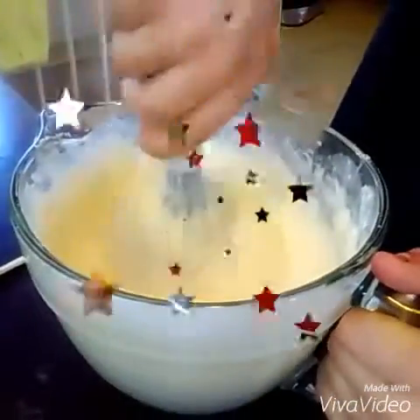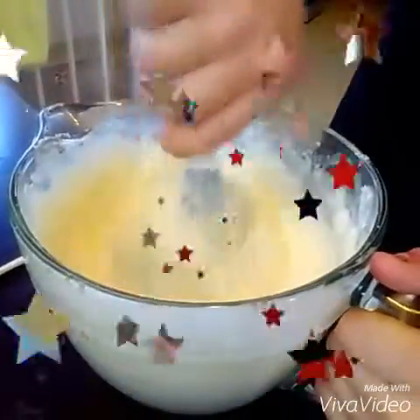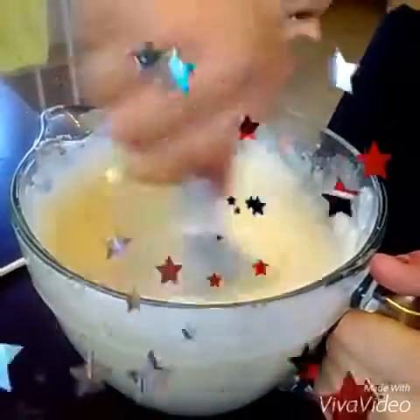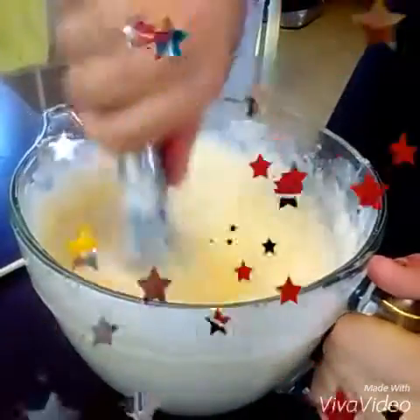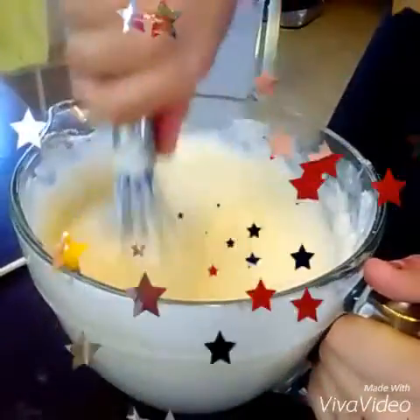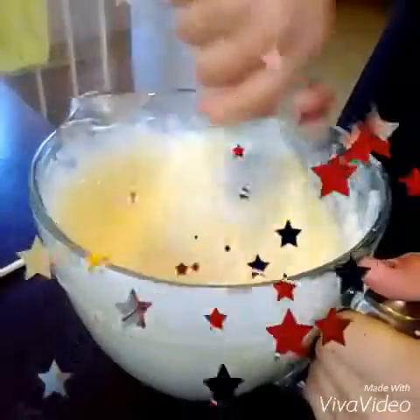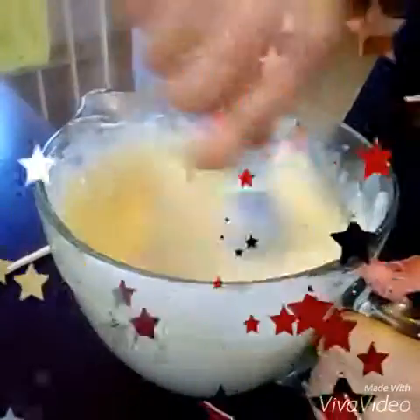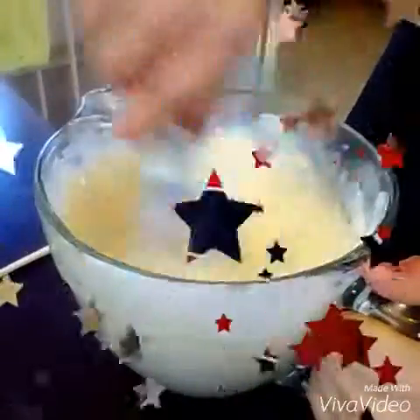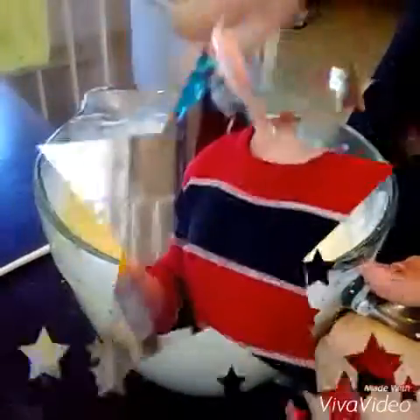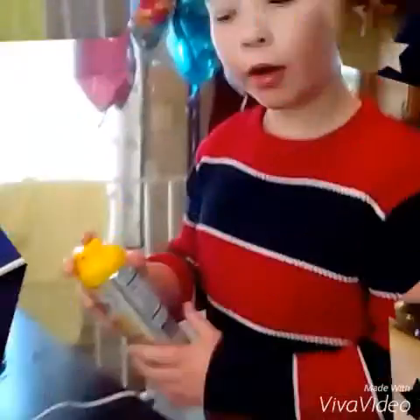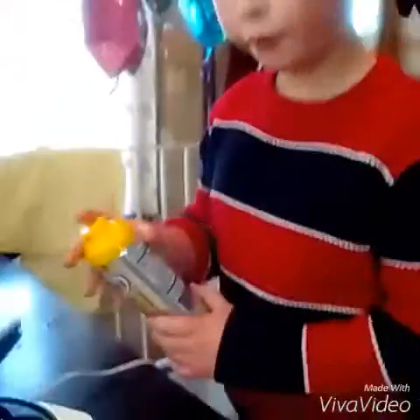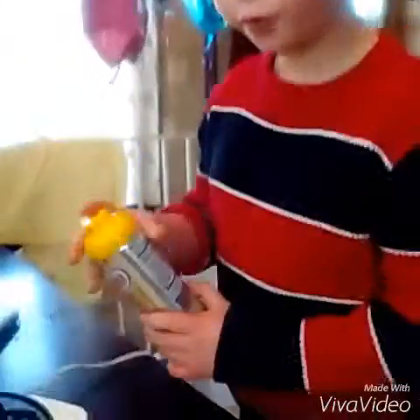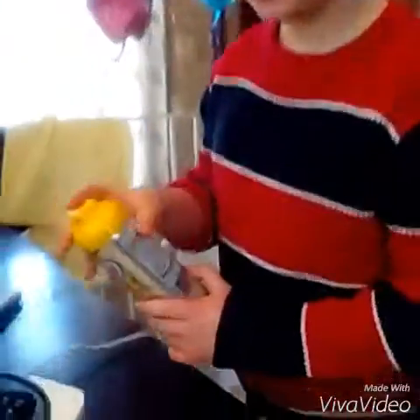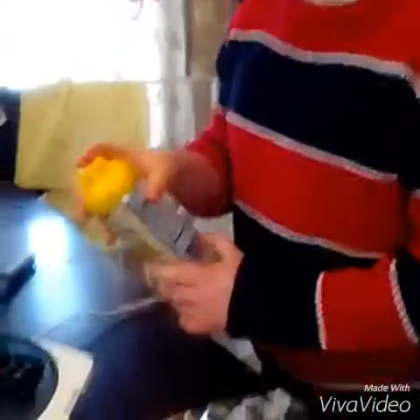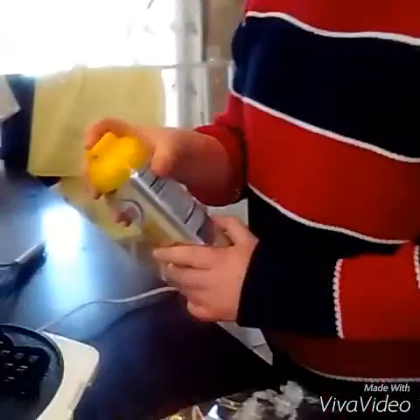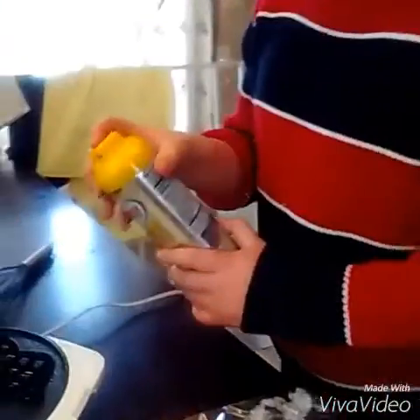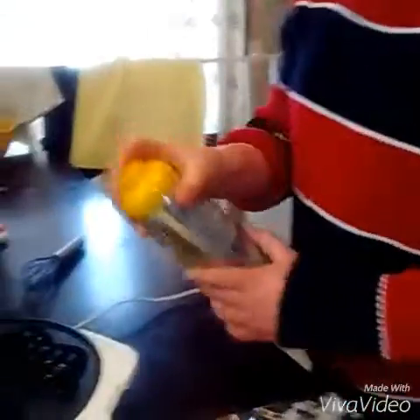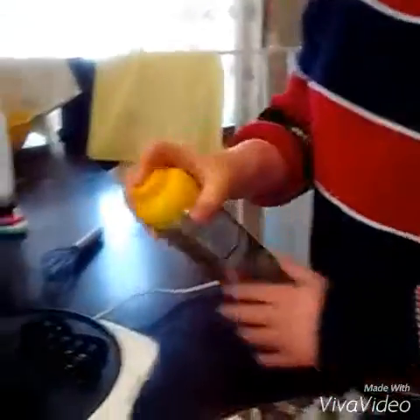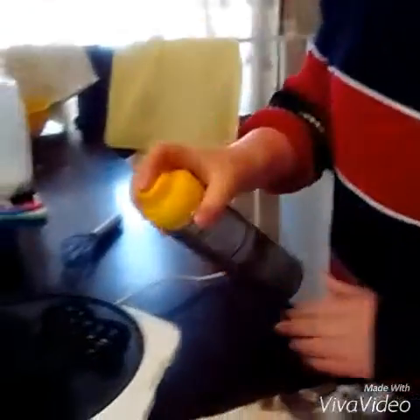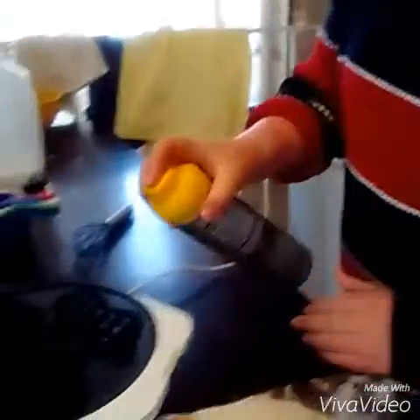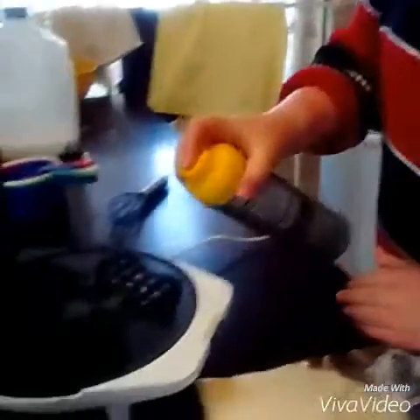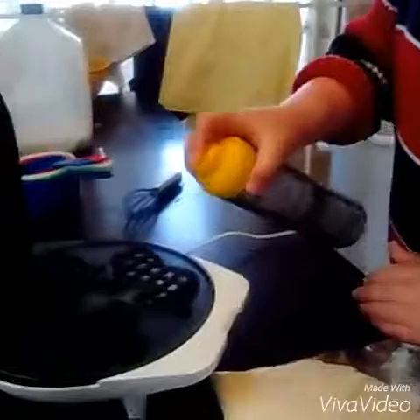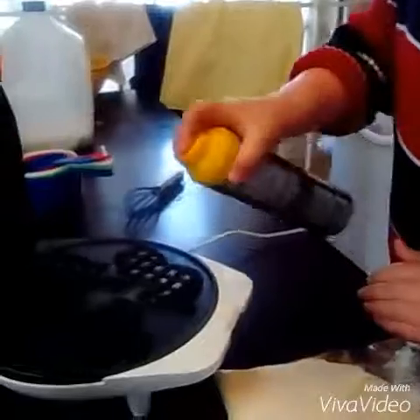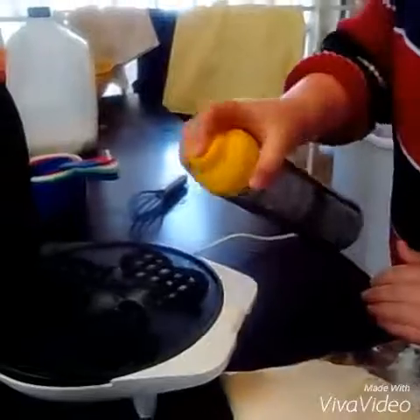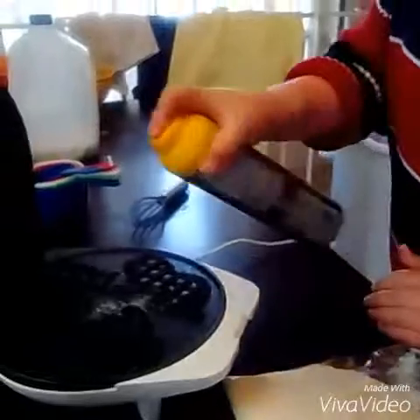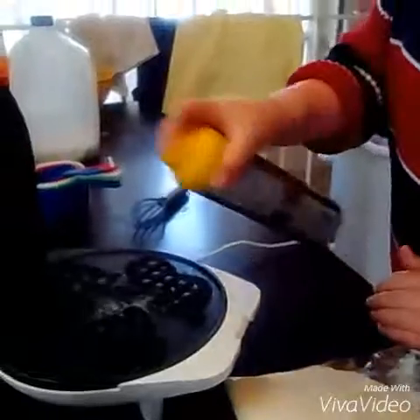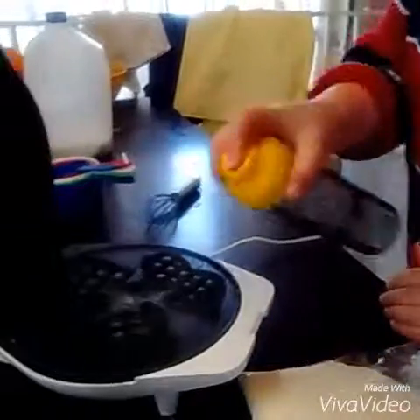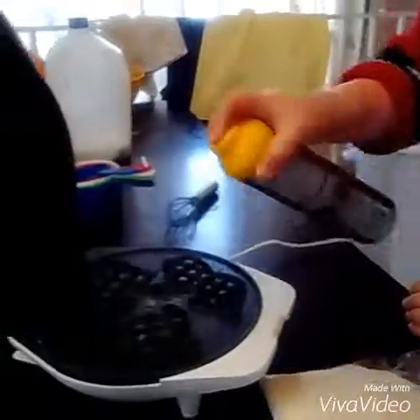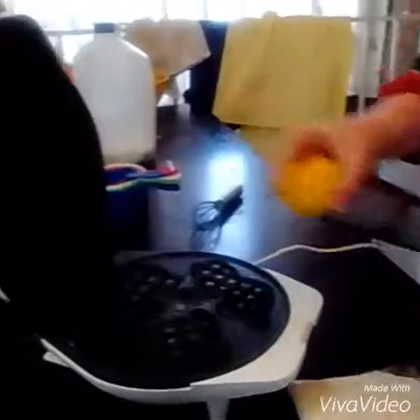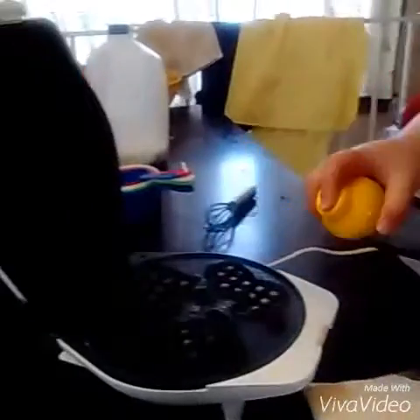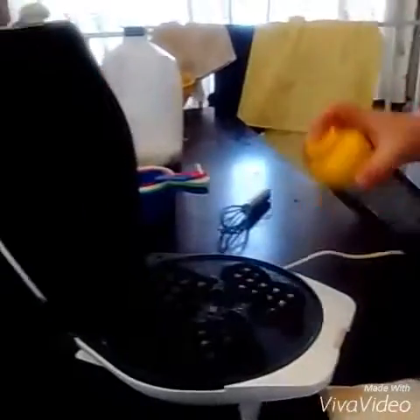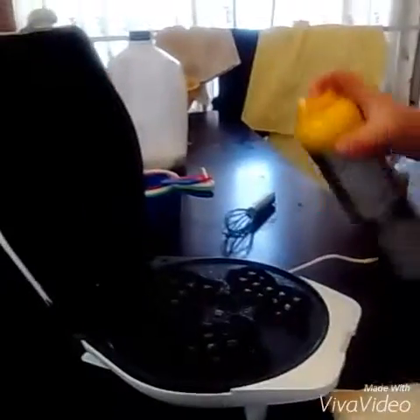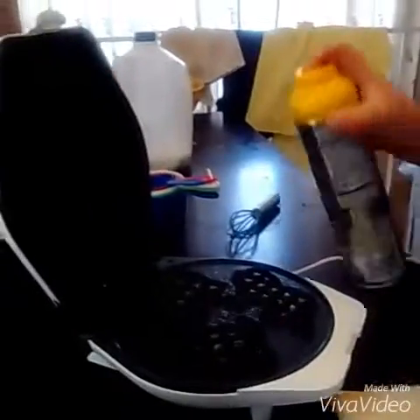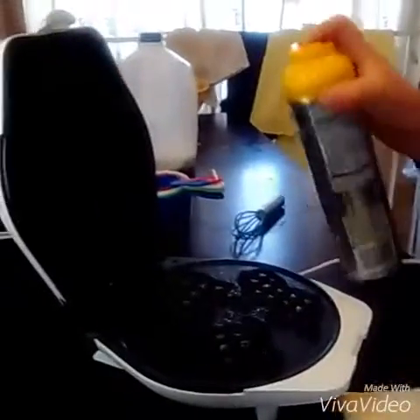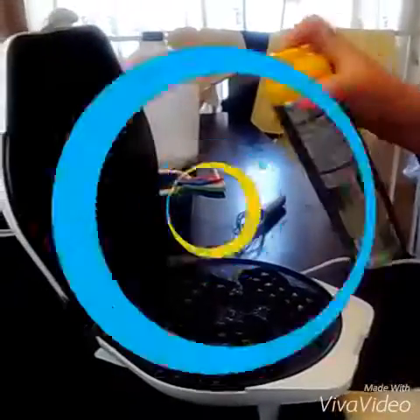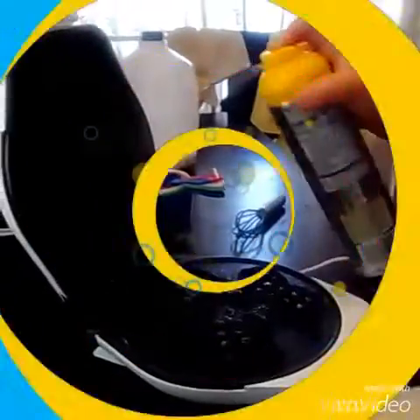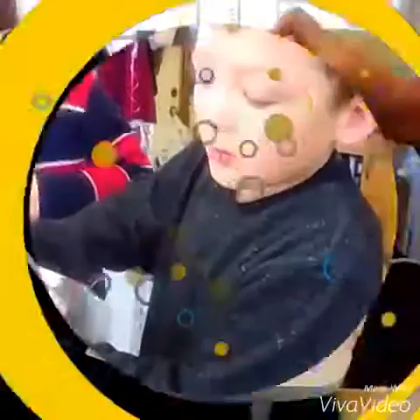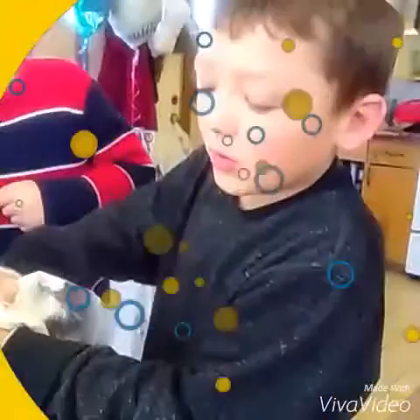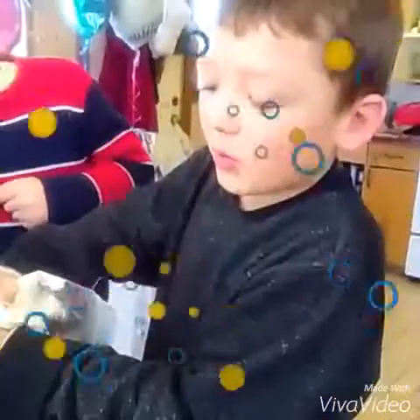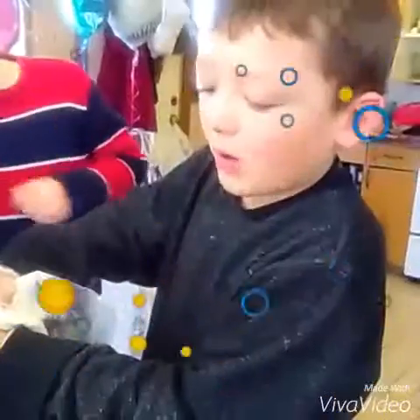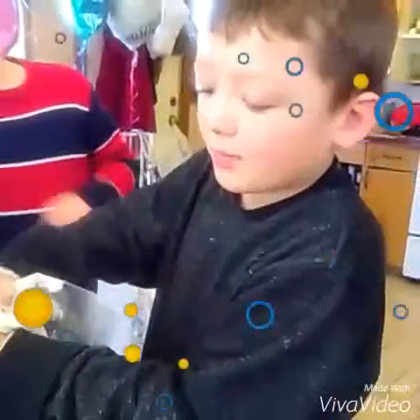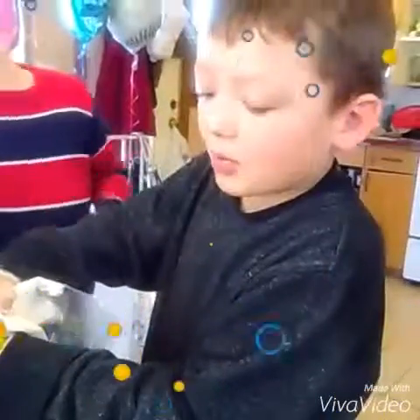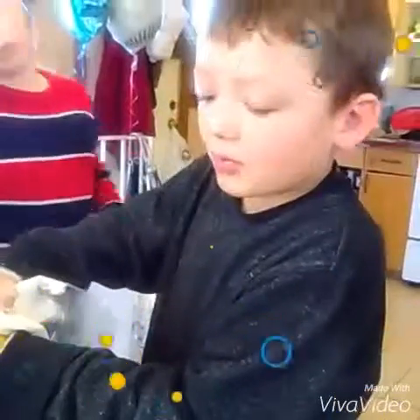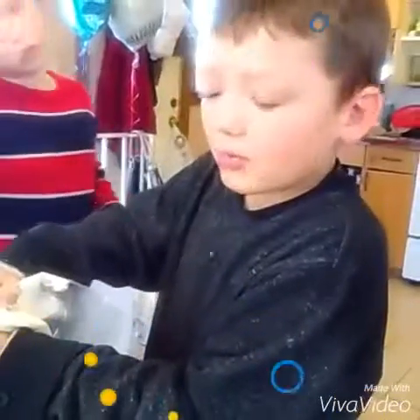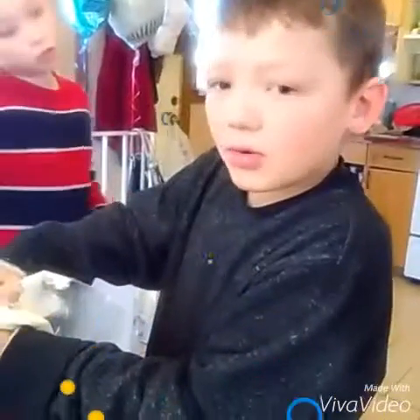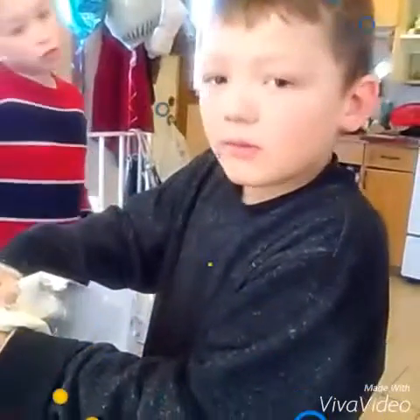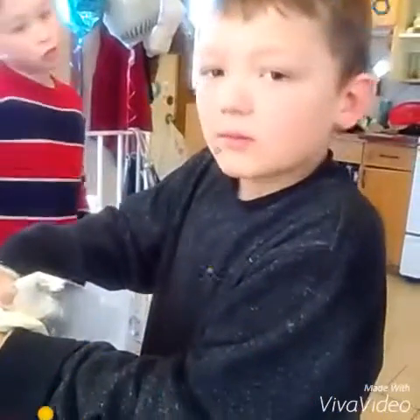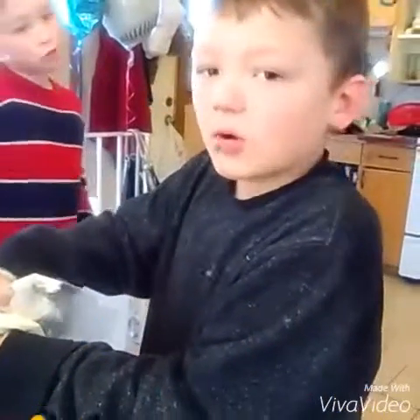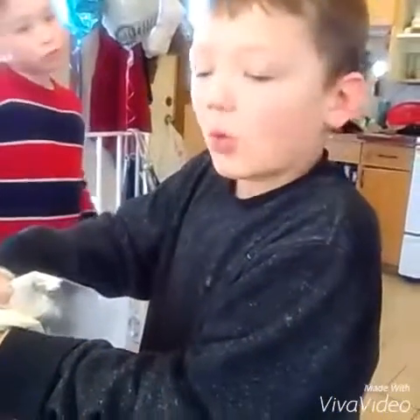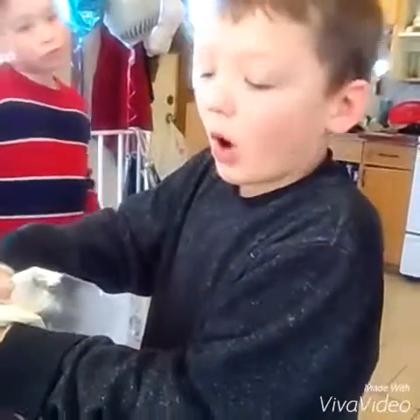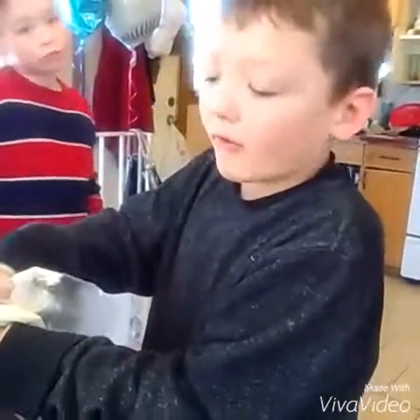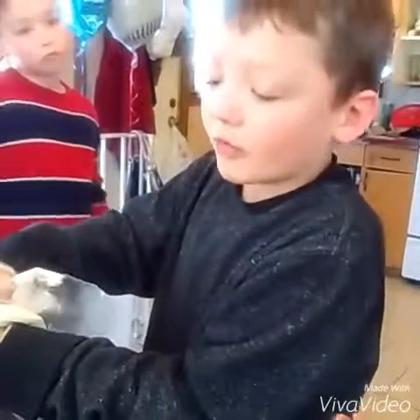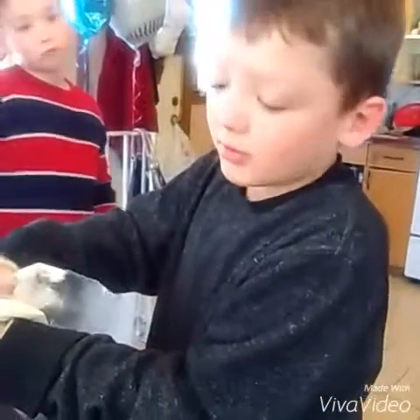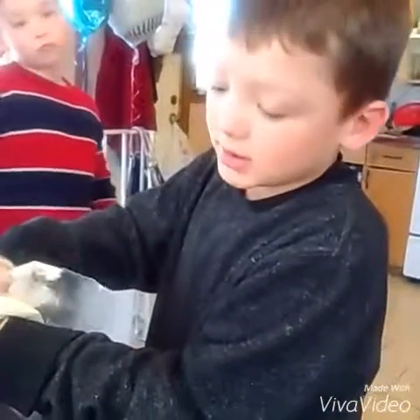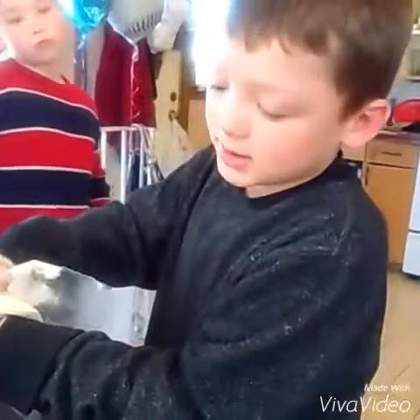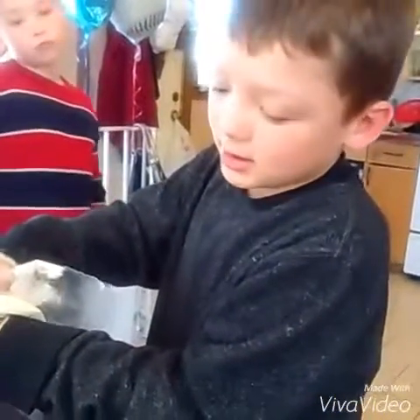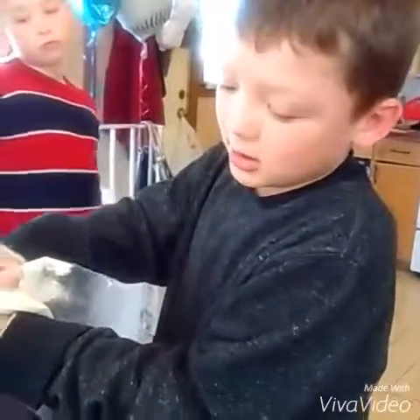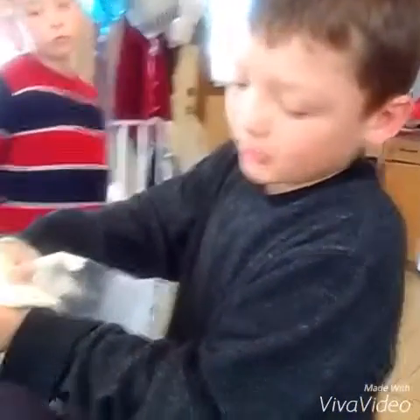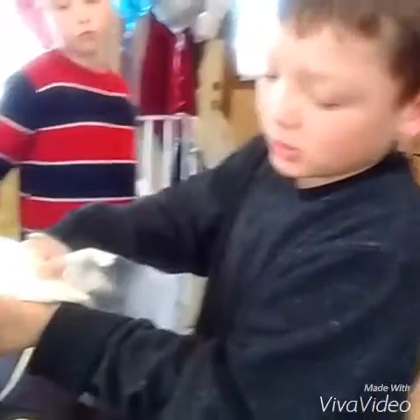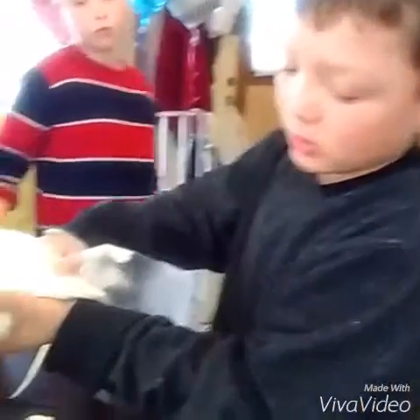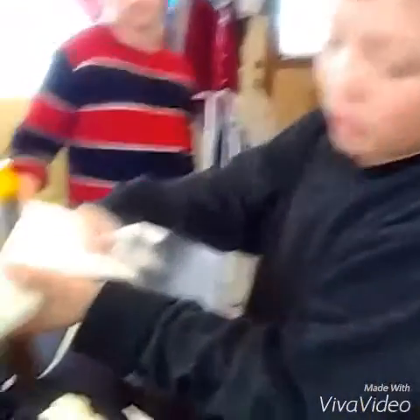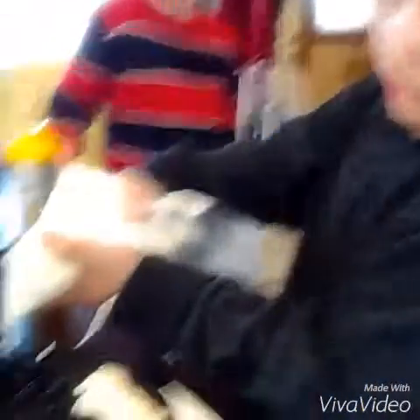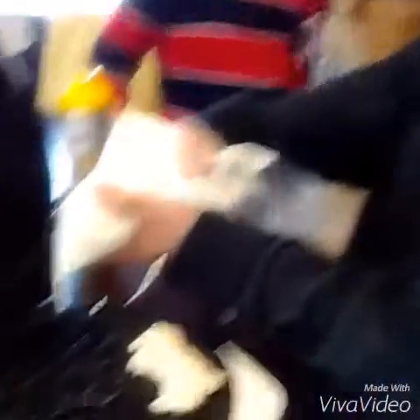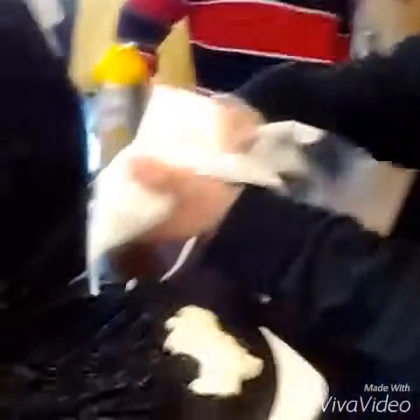We're going to destroy our waffle maker. Put waffle mix in it, but don't overfill.